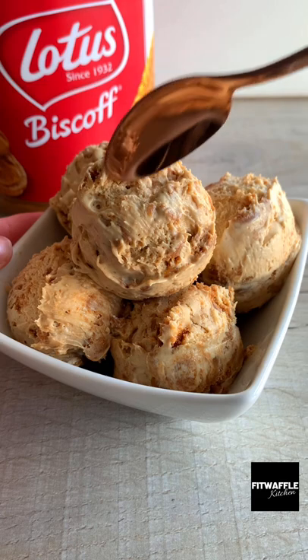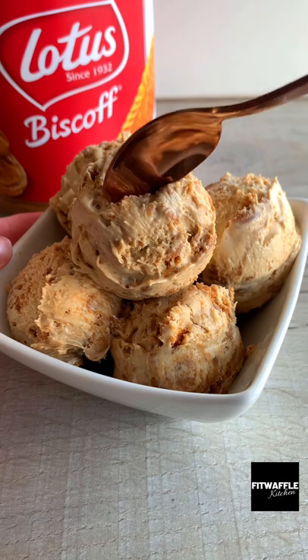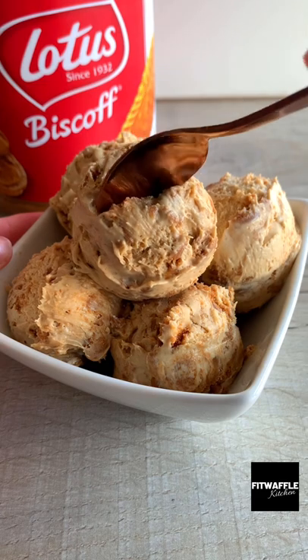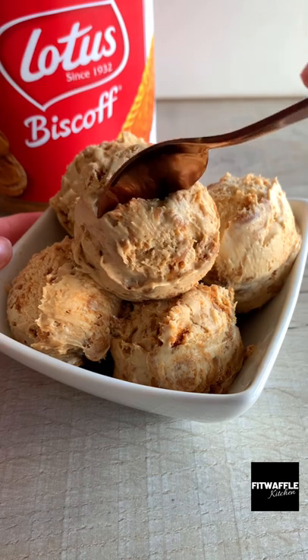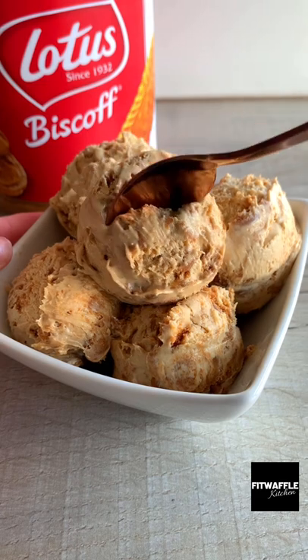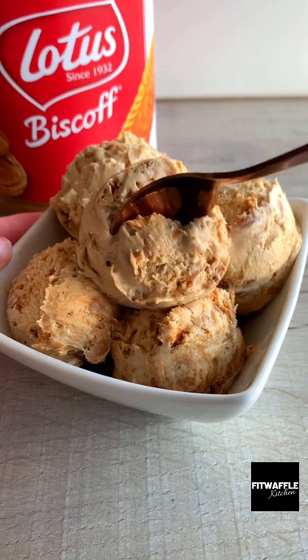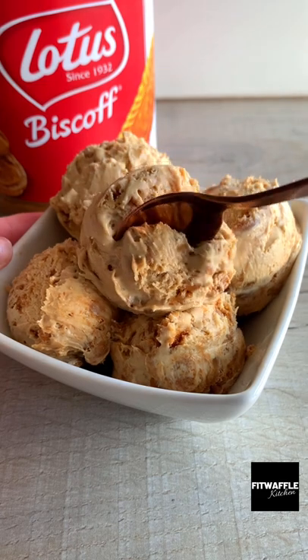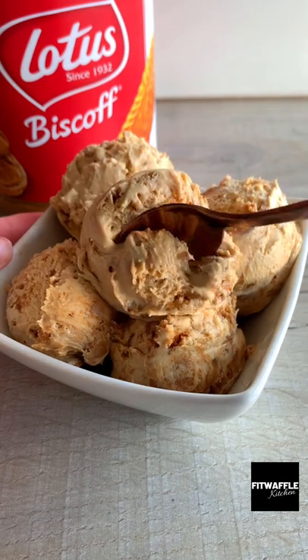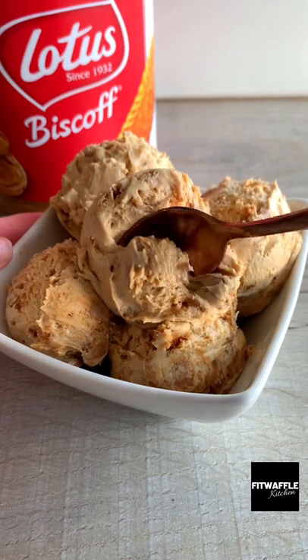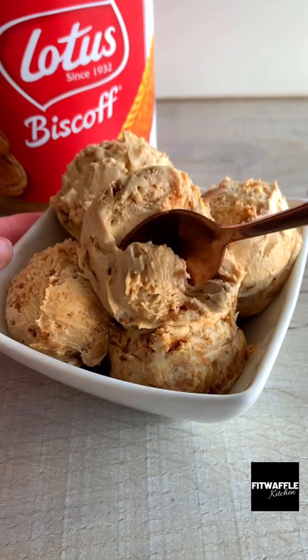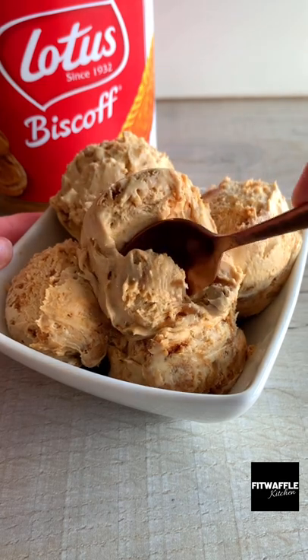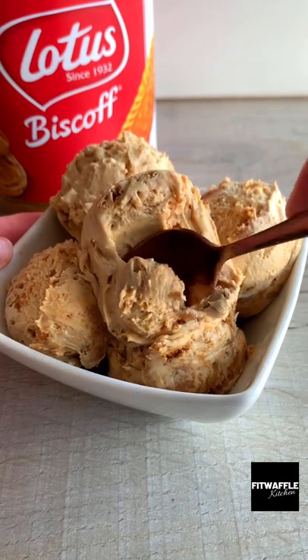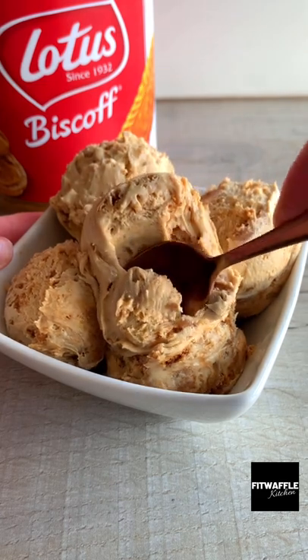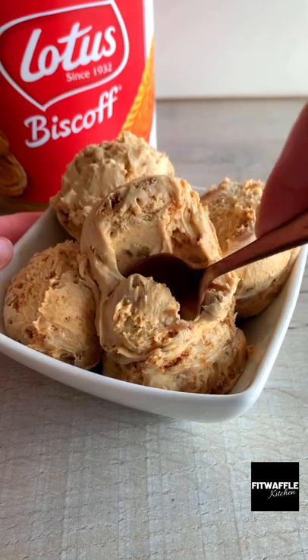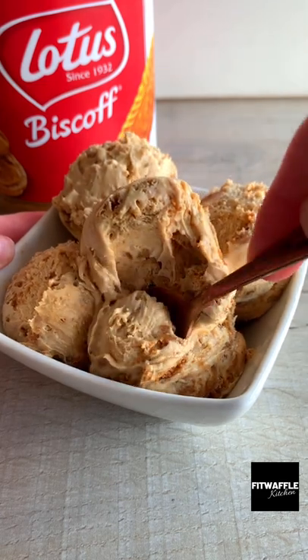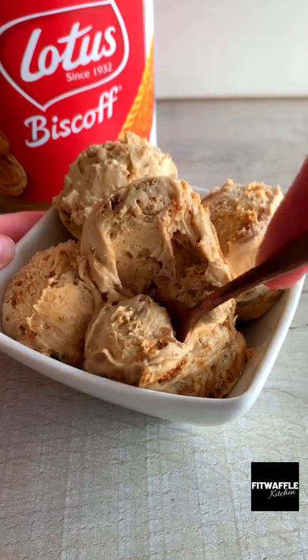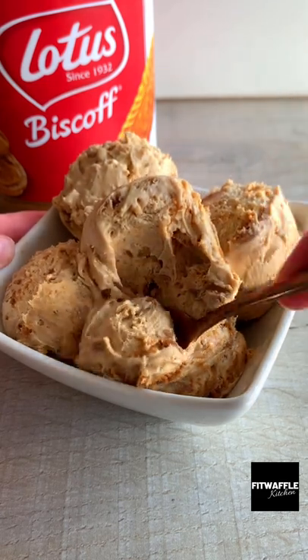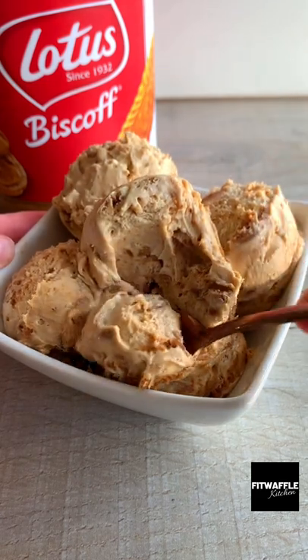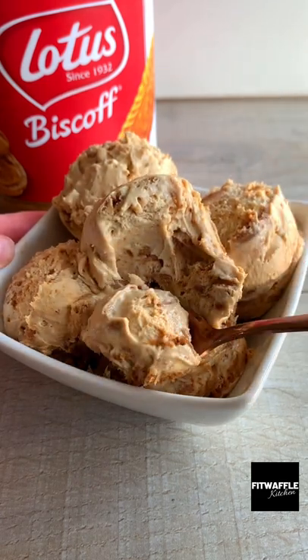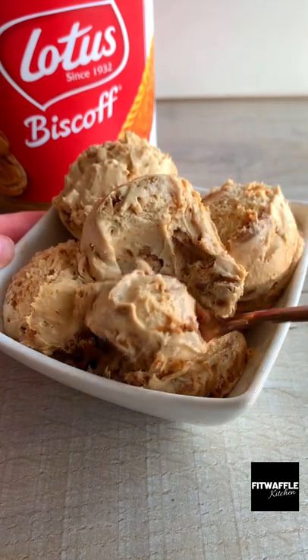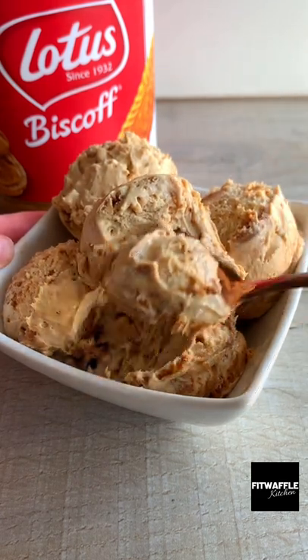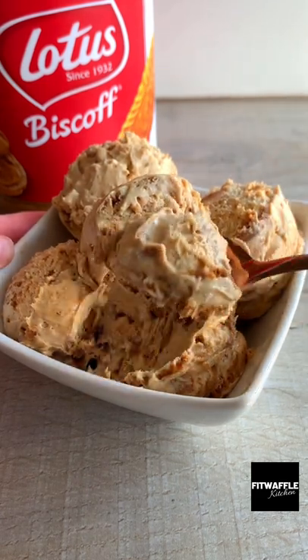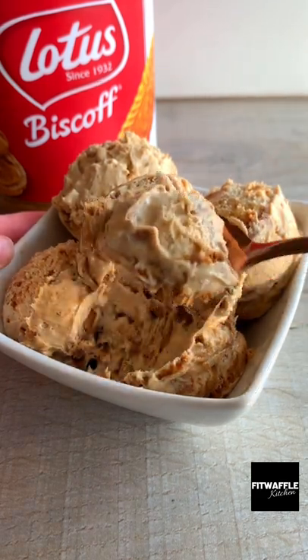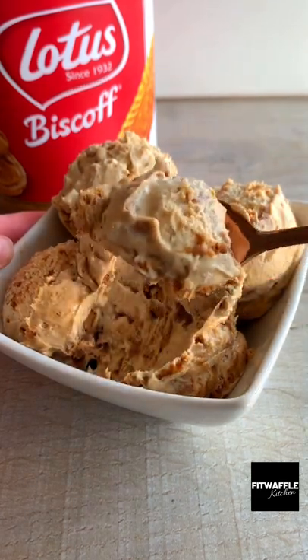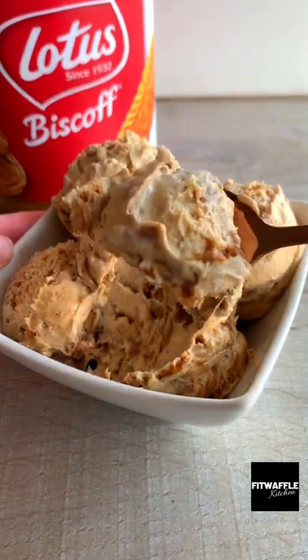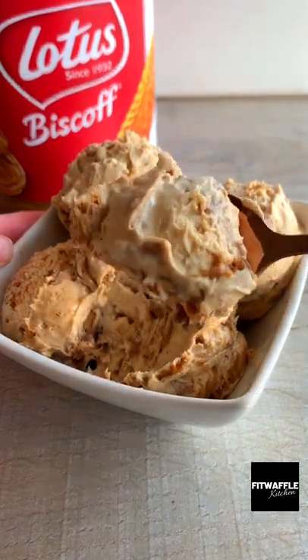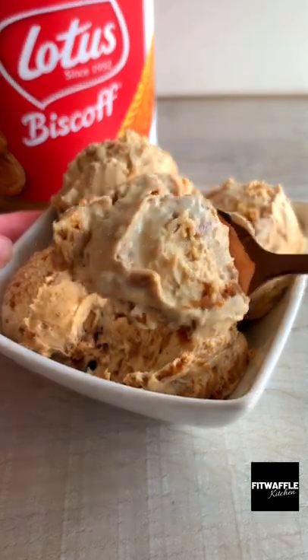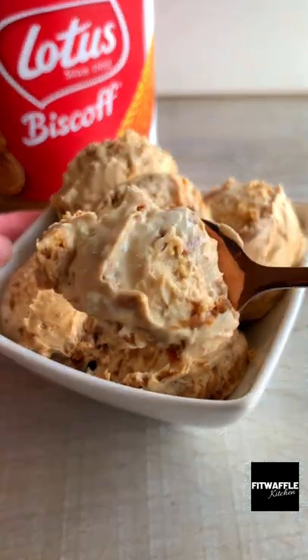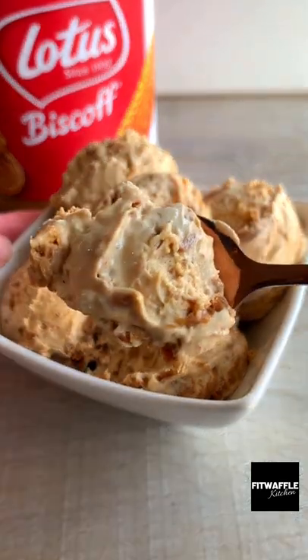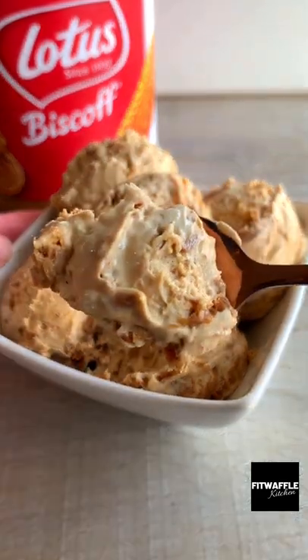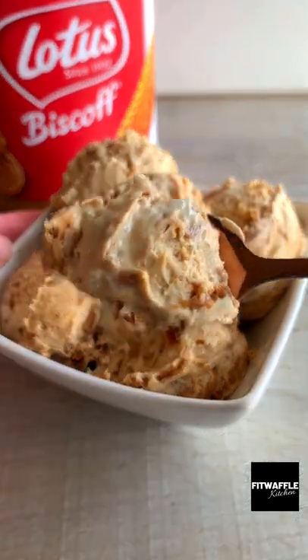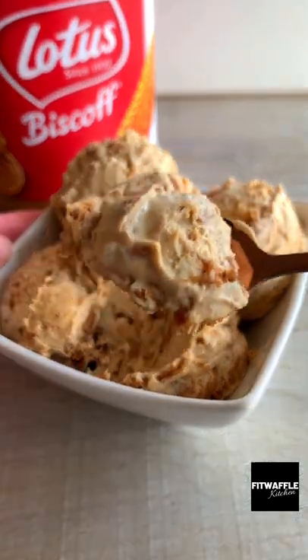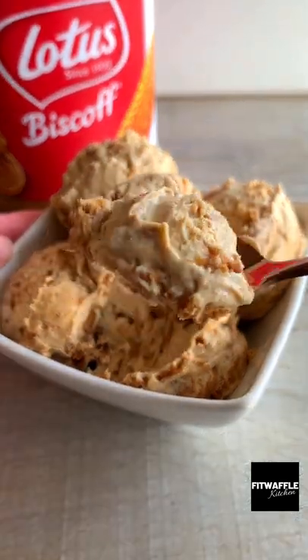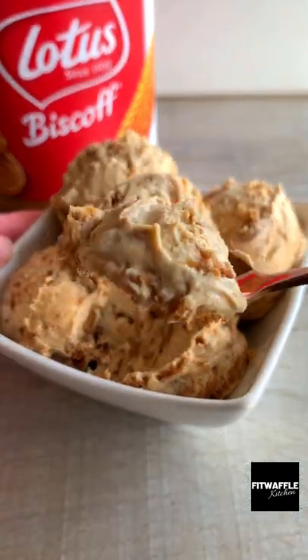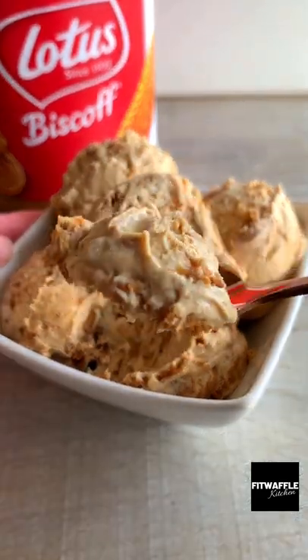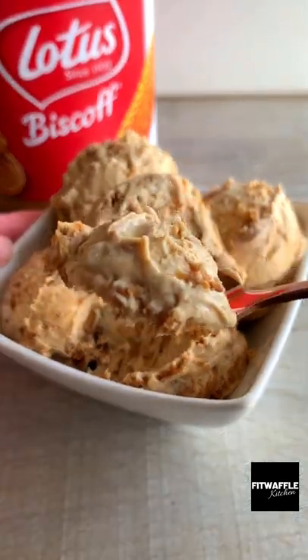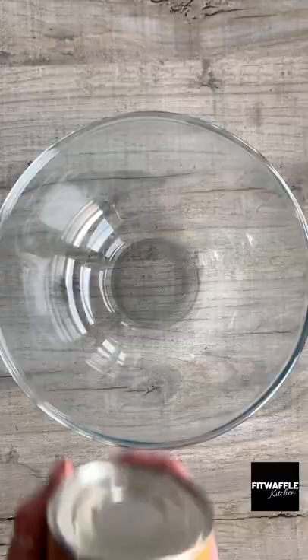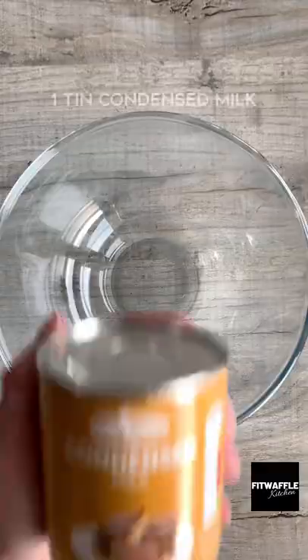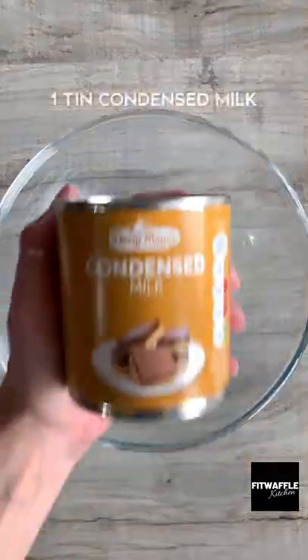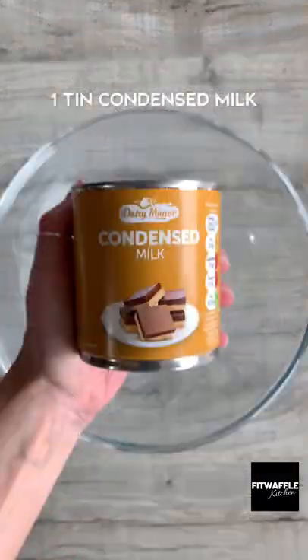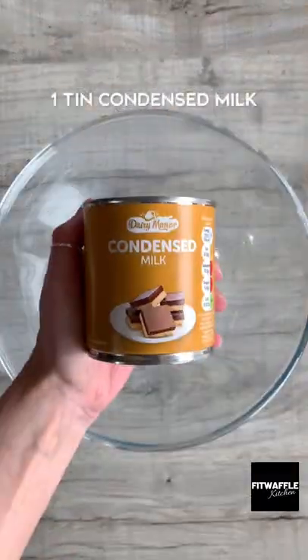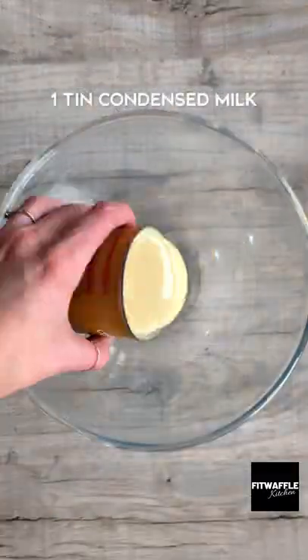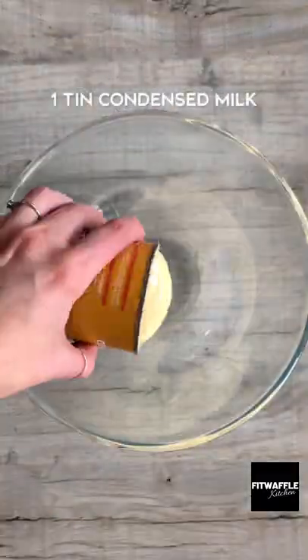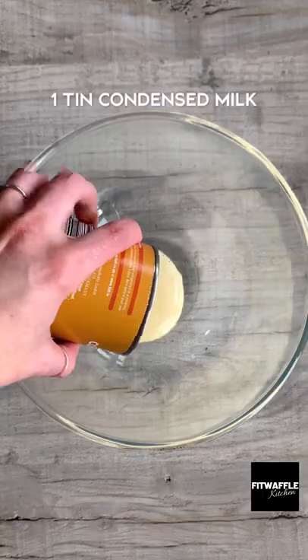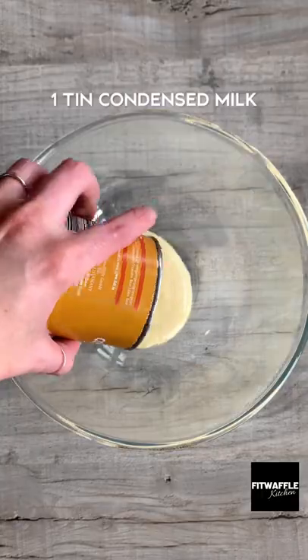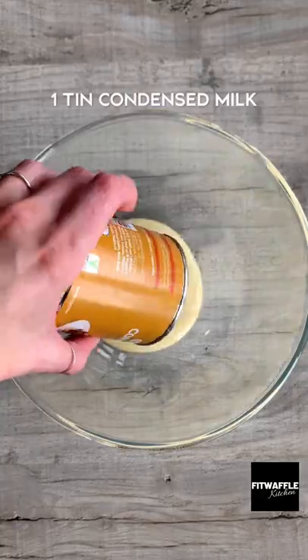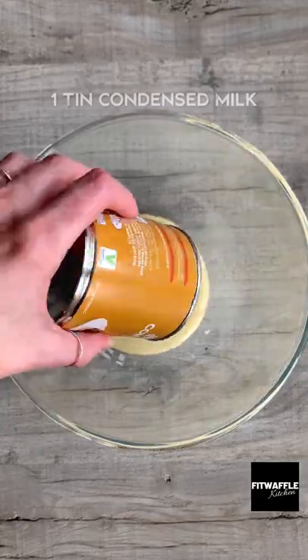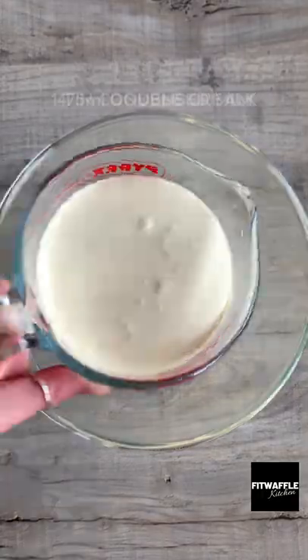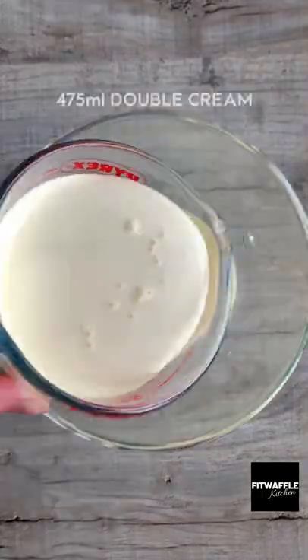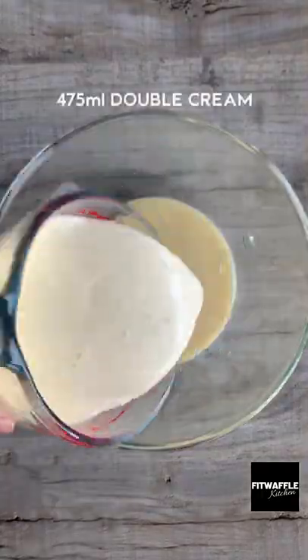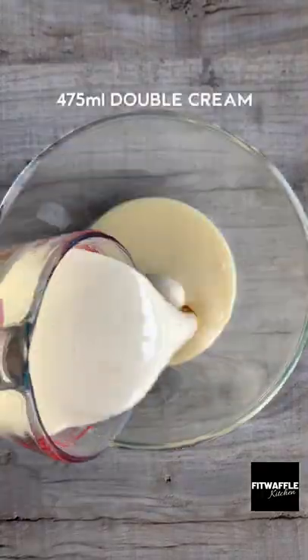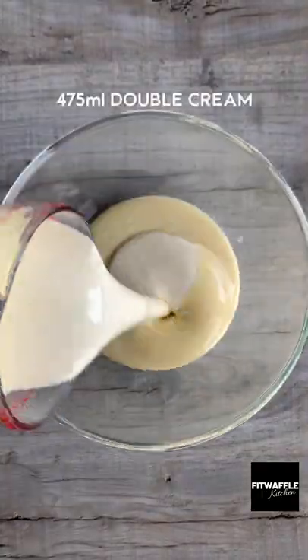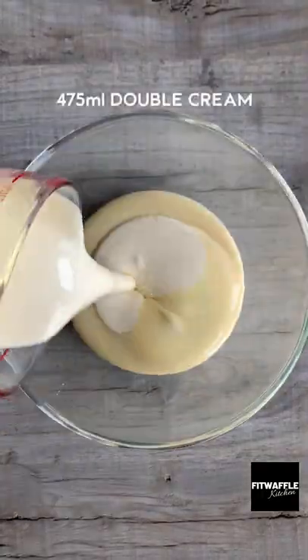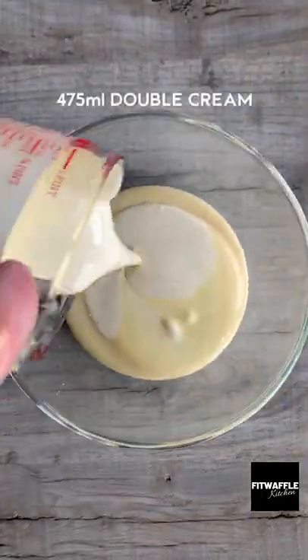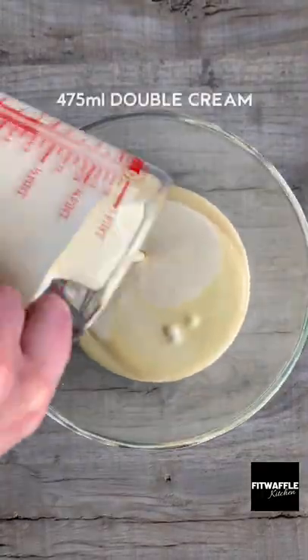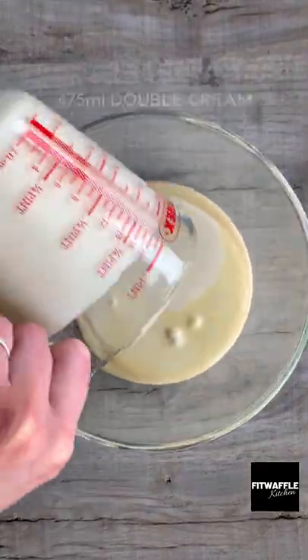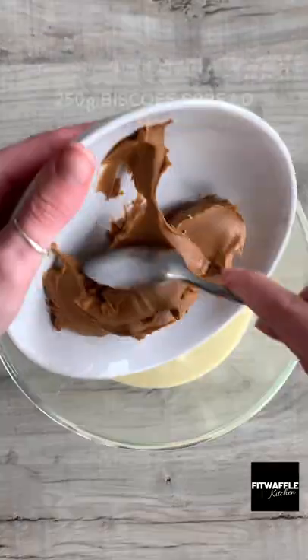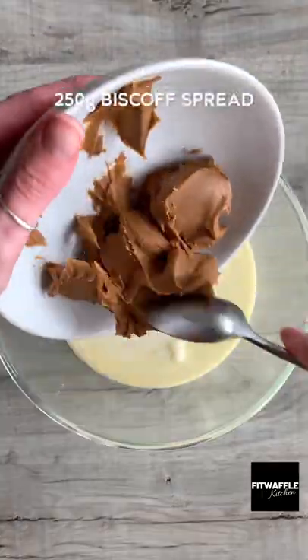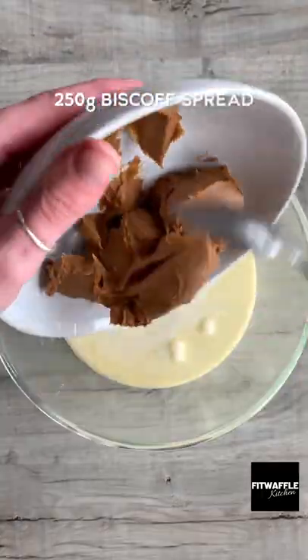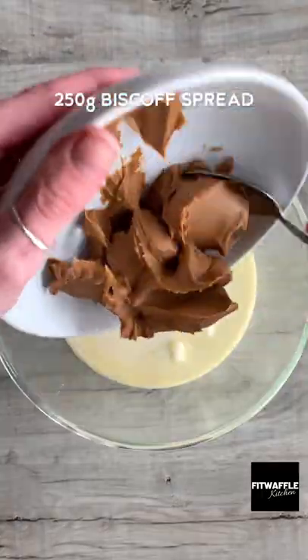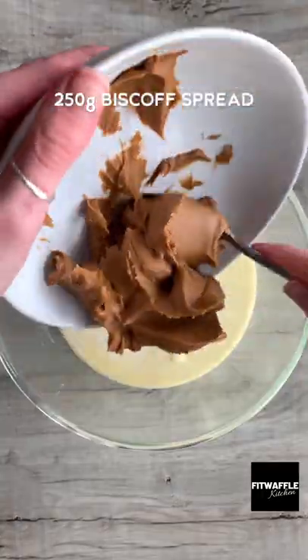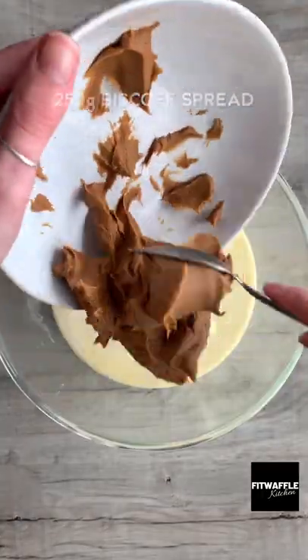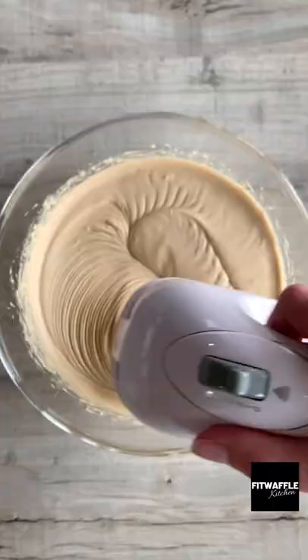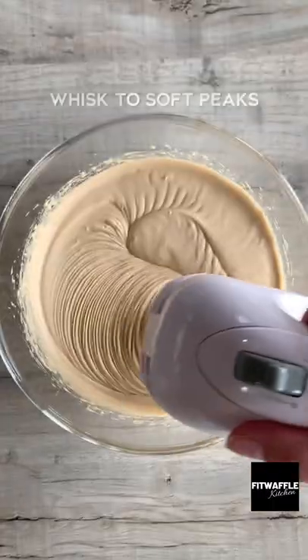You guys need to try this Lotus Biscoff Ice Cream, it's so good! Add condensed milk, double cream and Biscoff spread to a bowl and whisk to soft peaks.